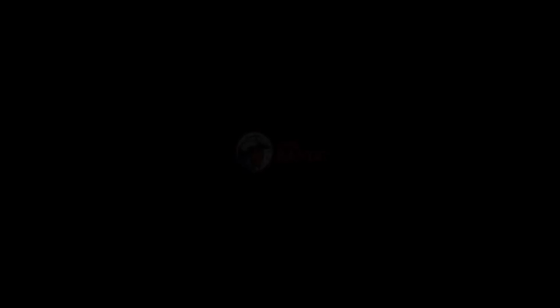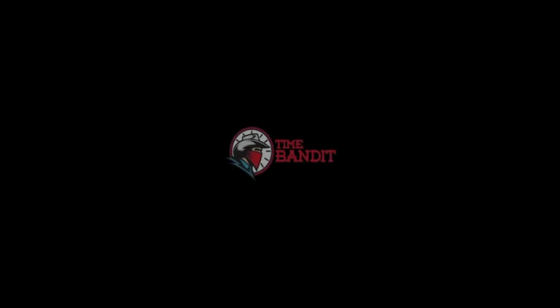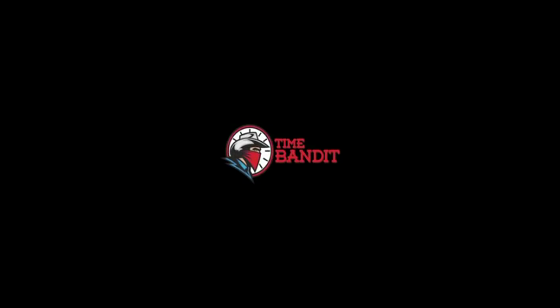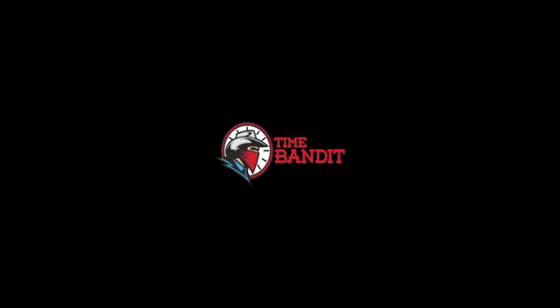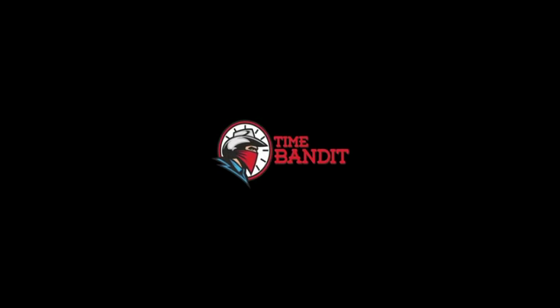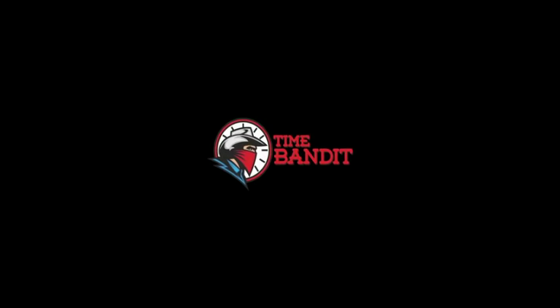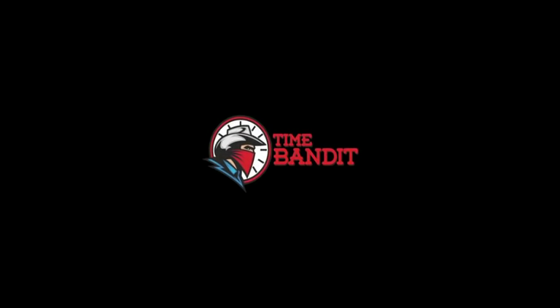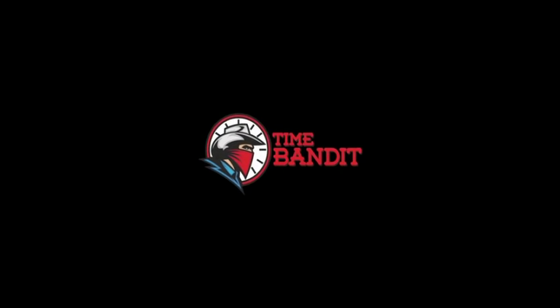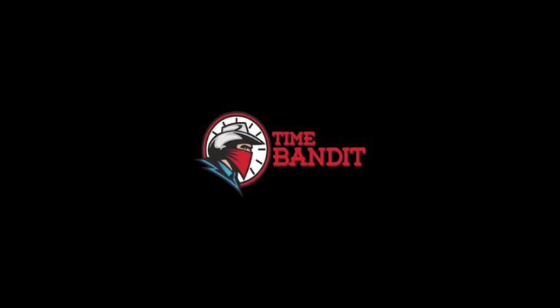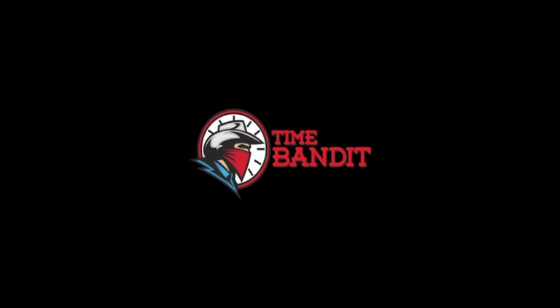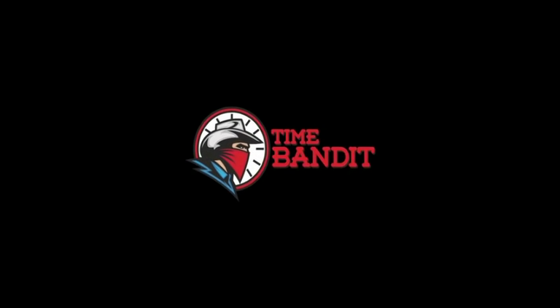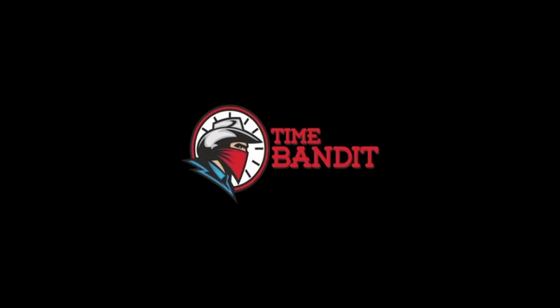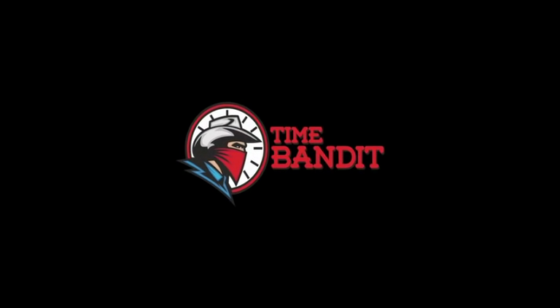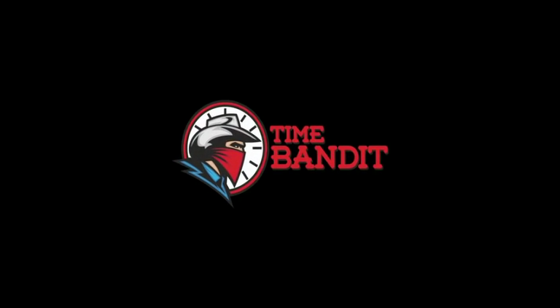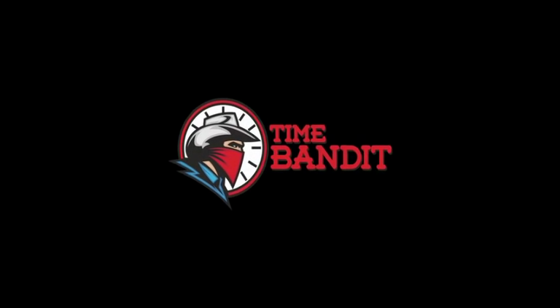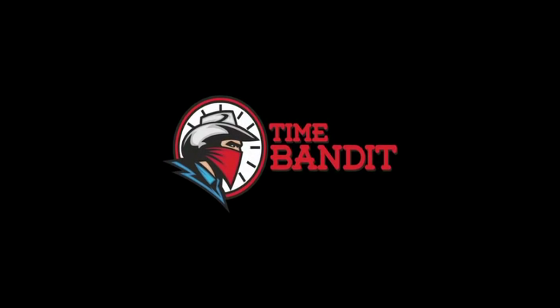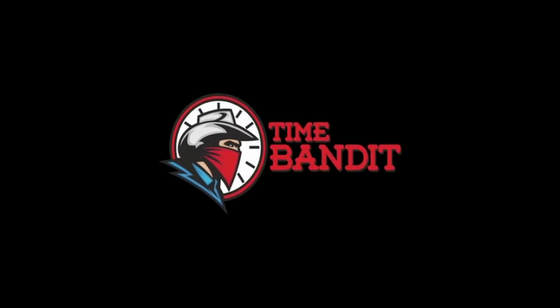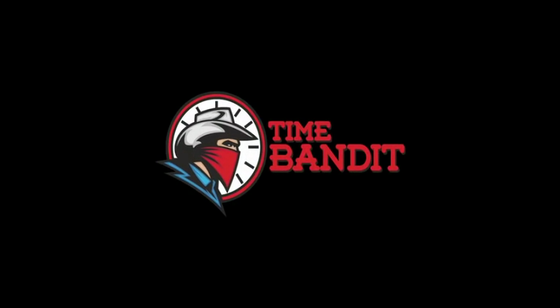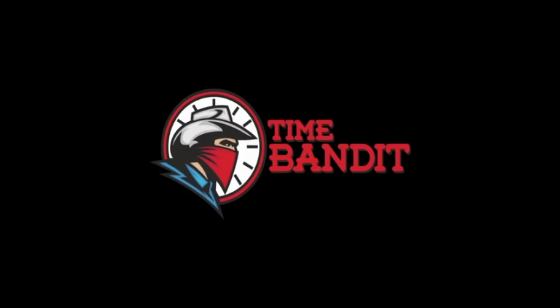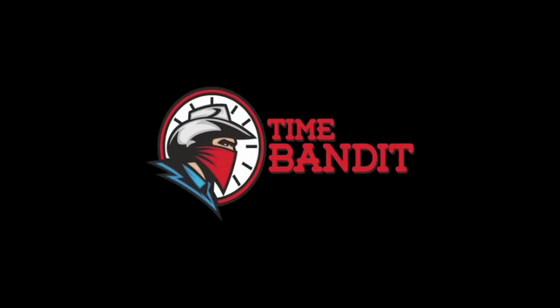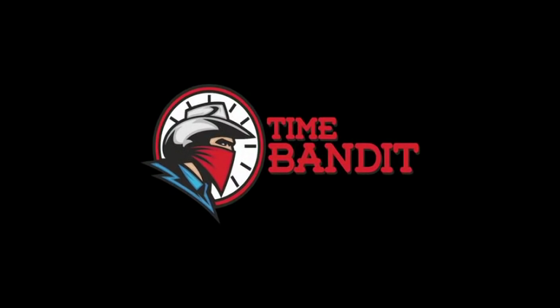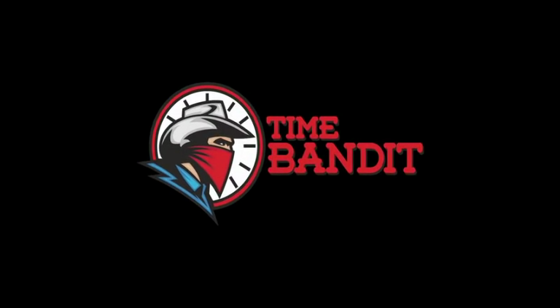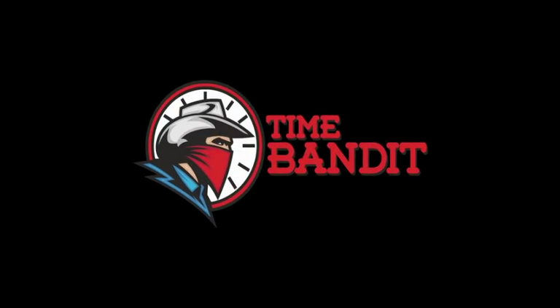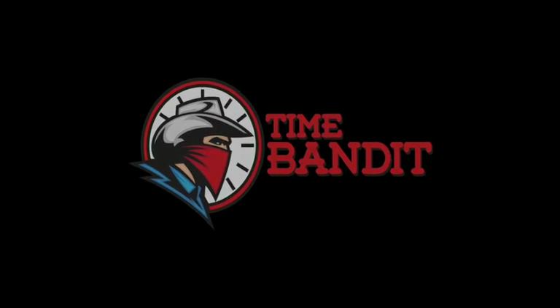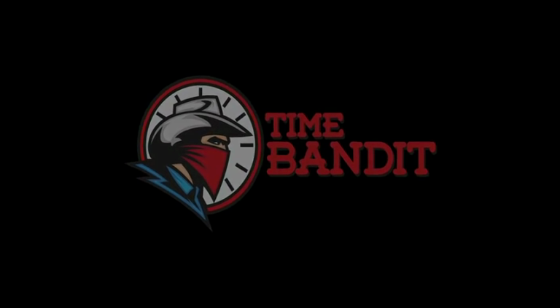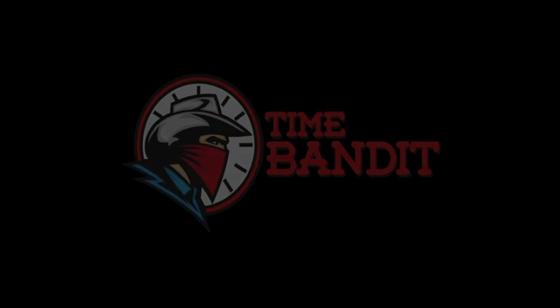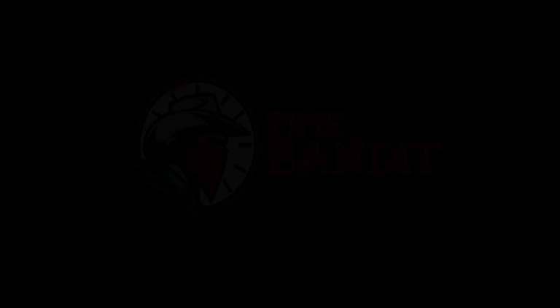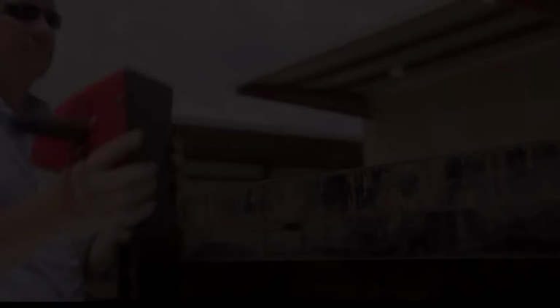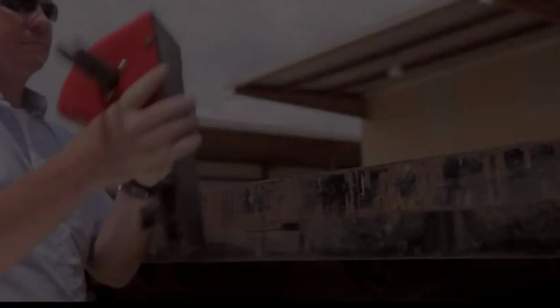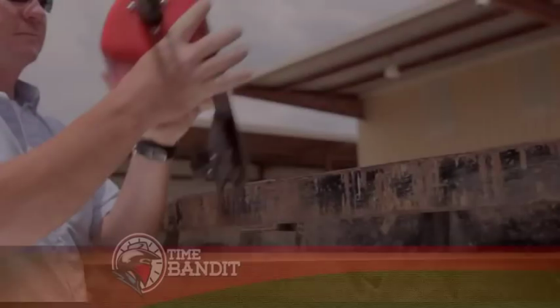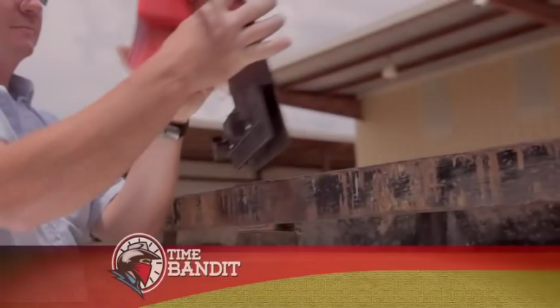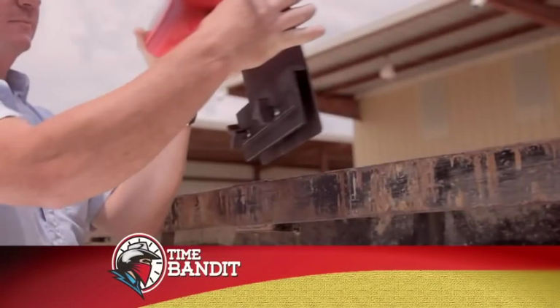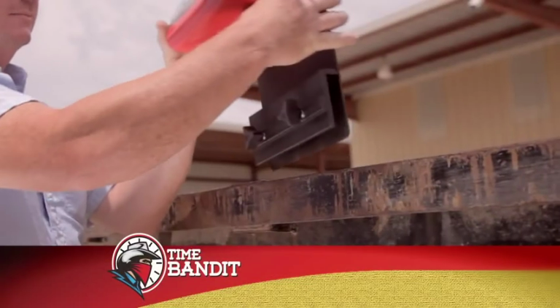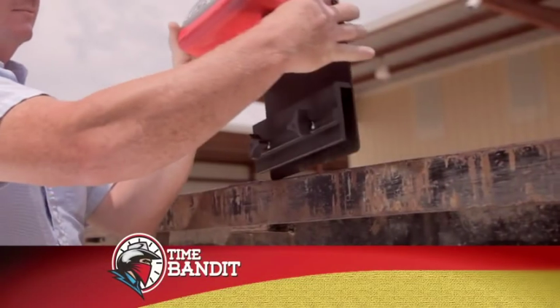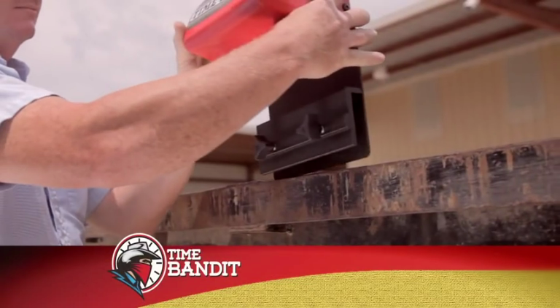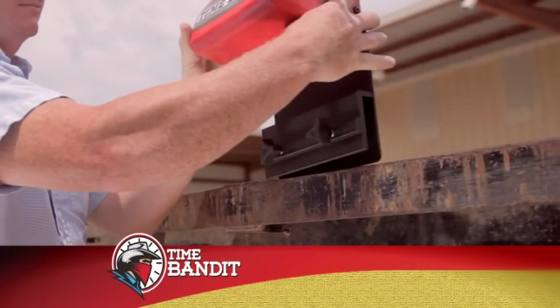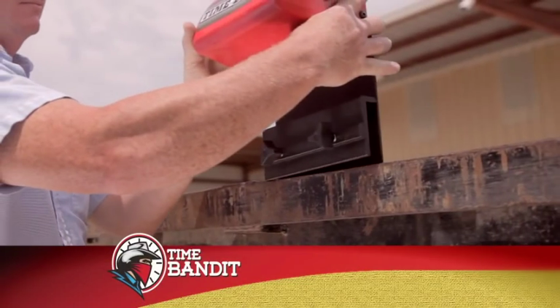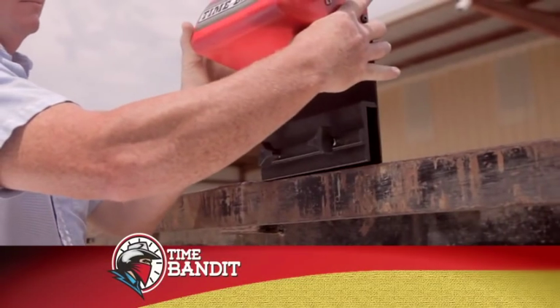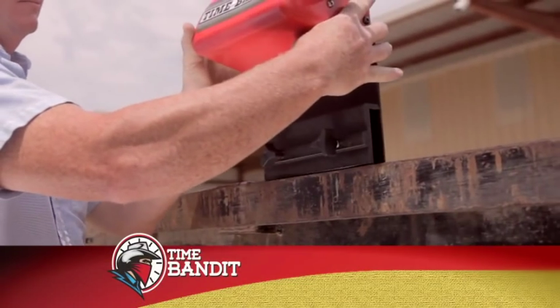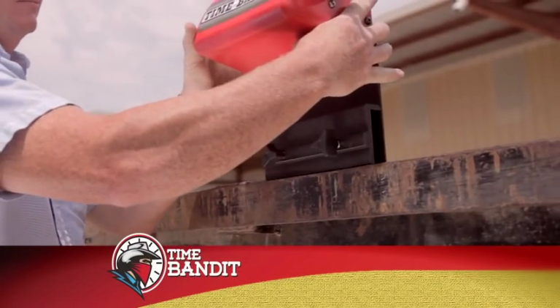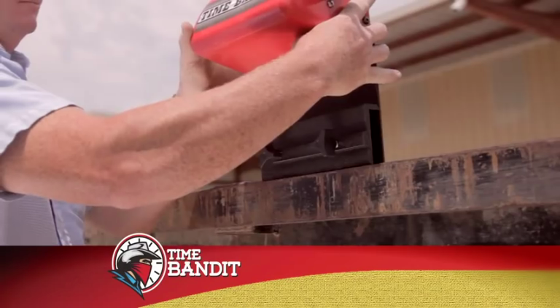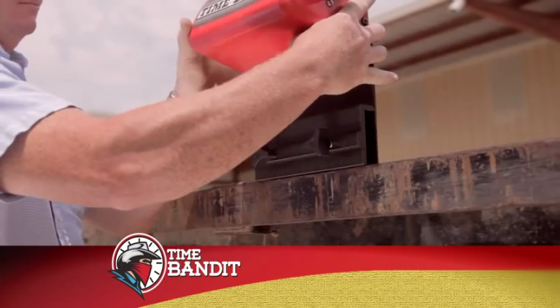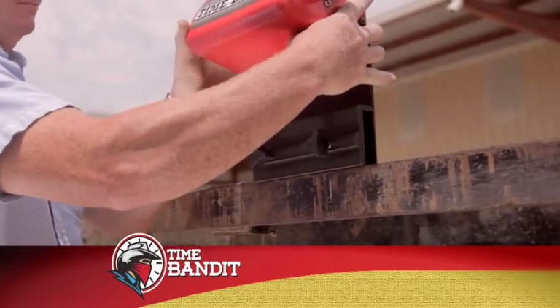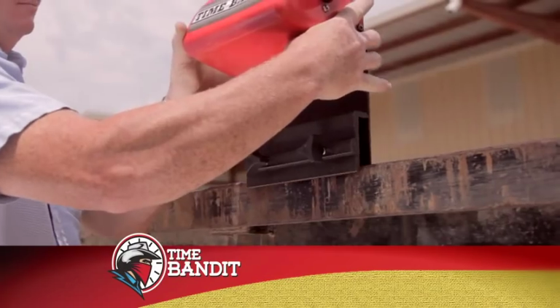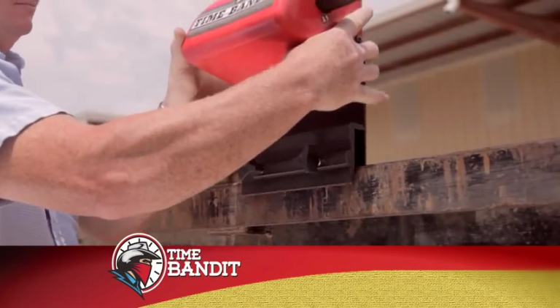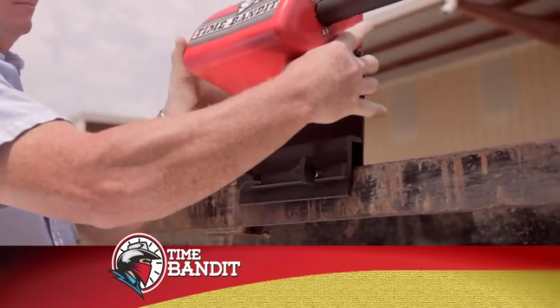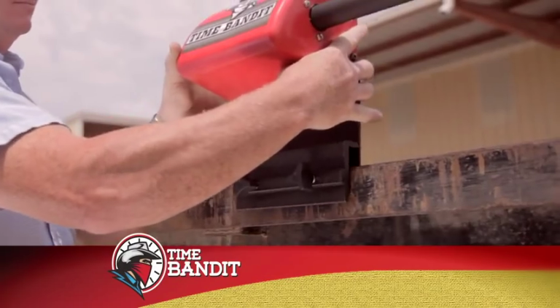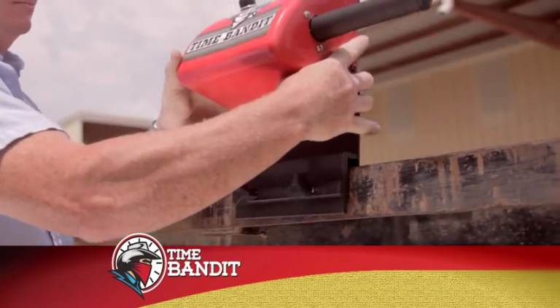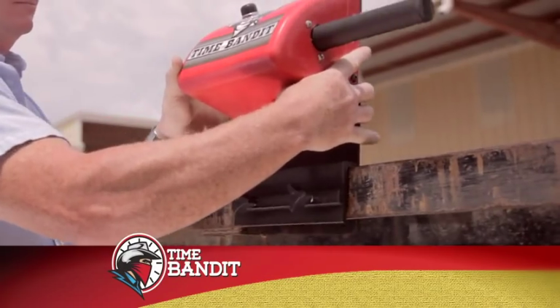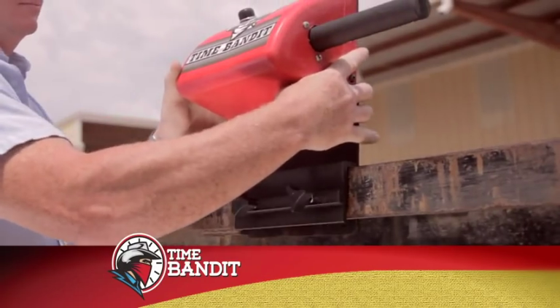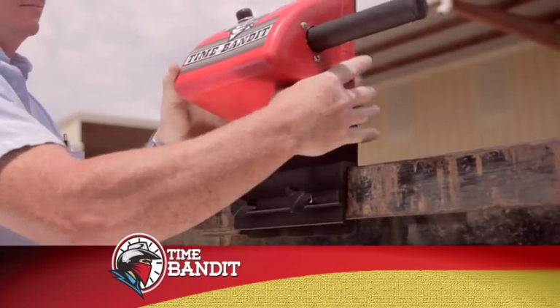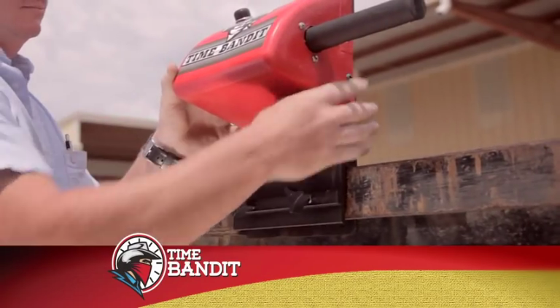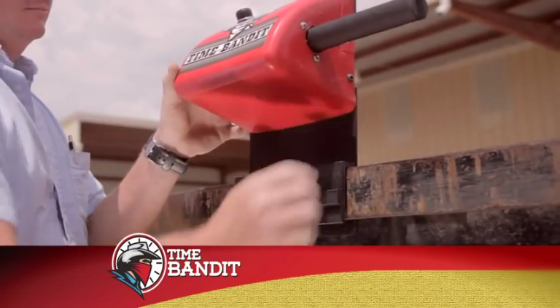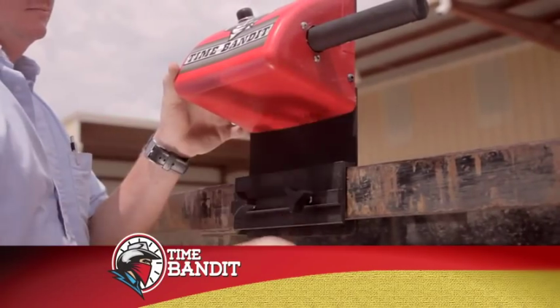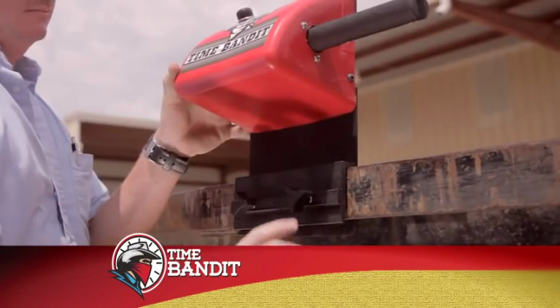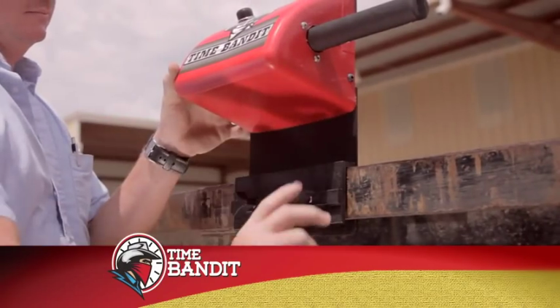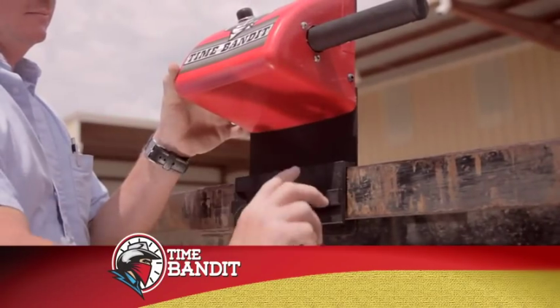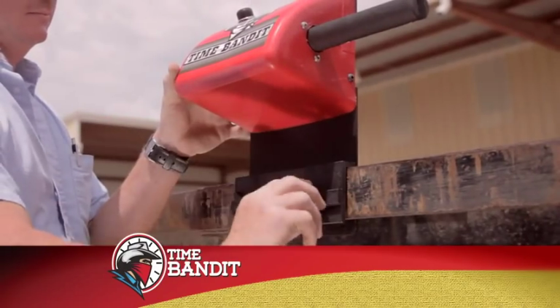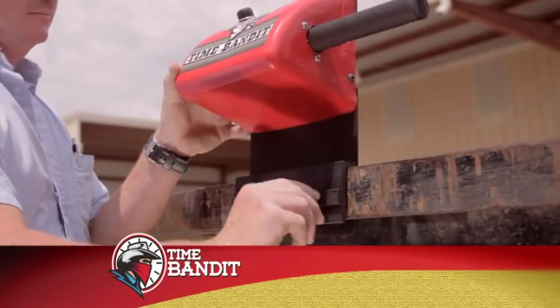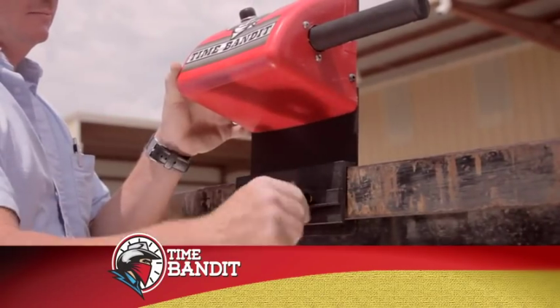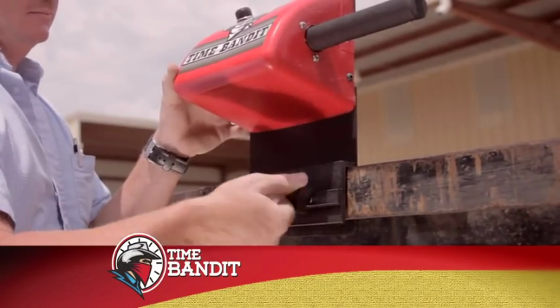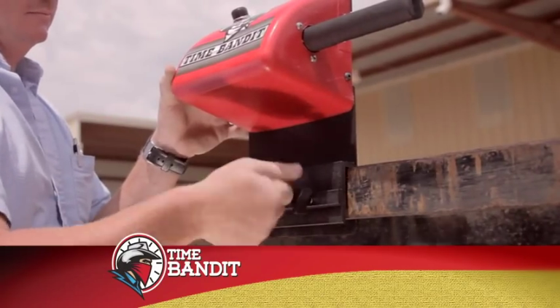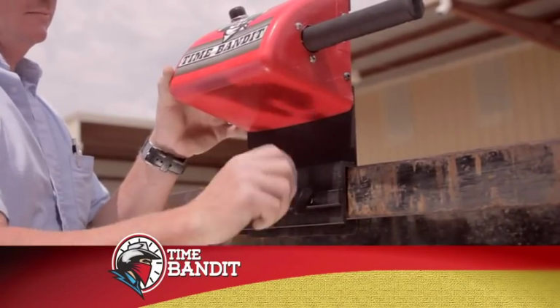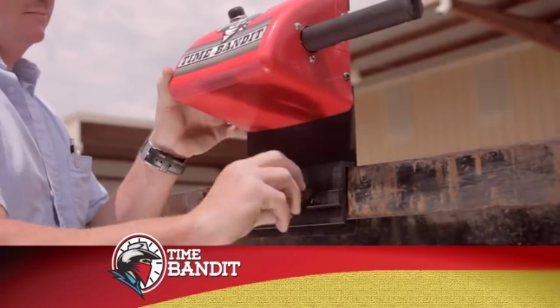The Time Bandit is simple to use and quick to set up. Just place it on the rub rail of any trailer and tighten both knobs clockwise.